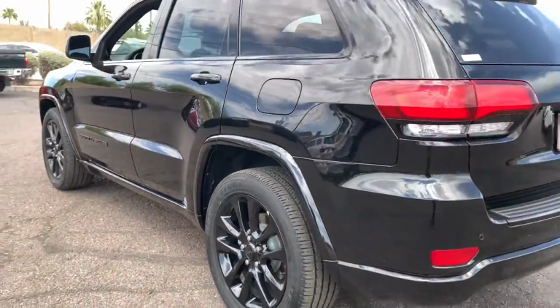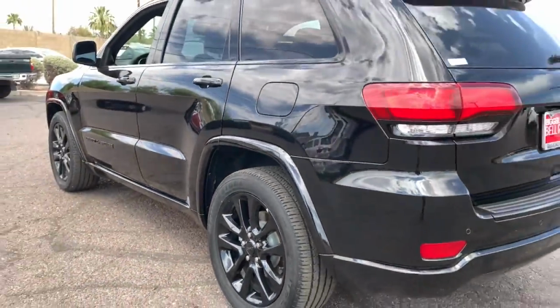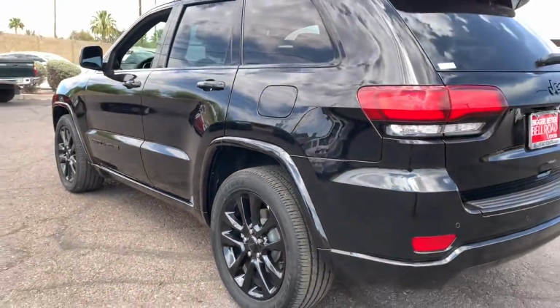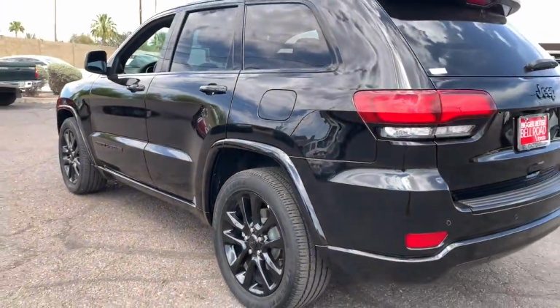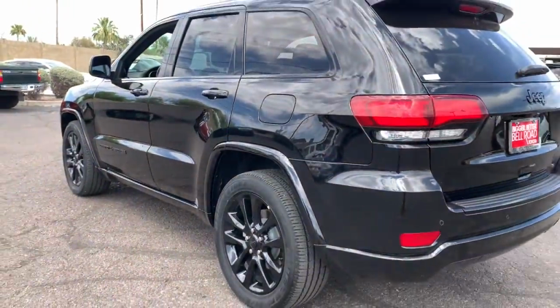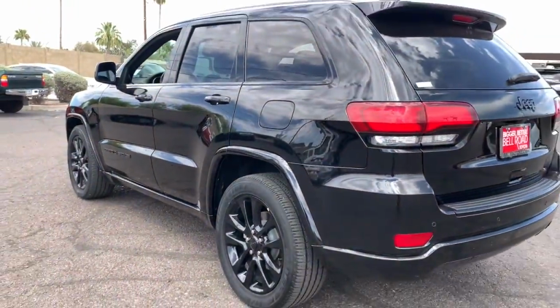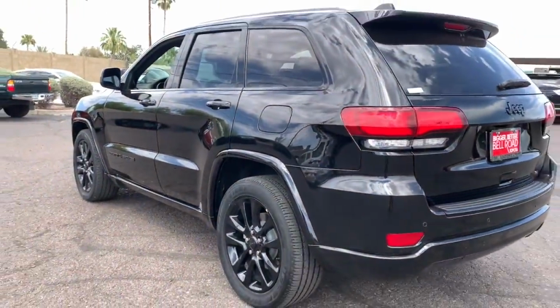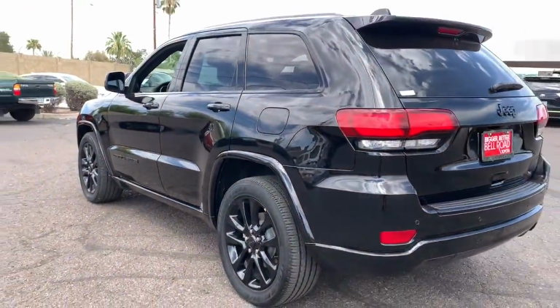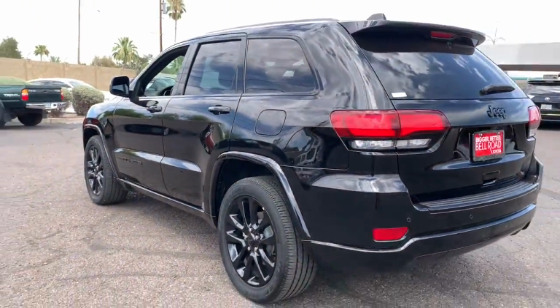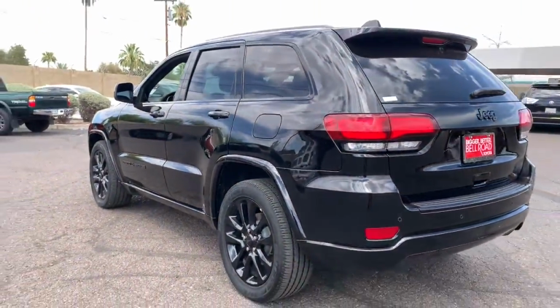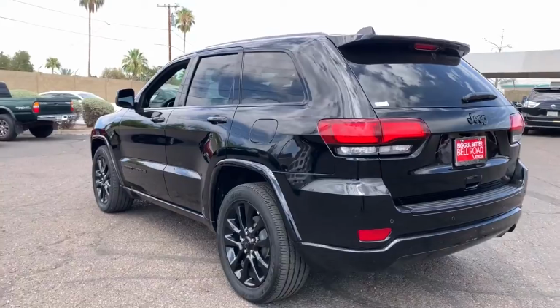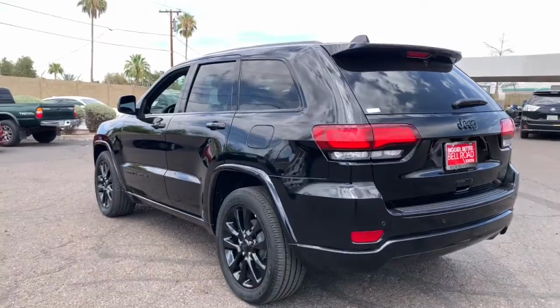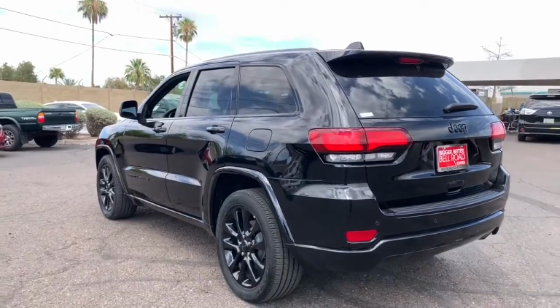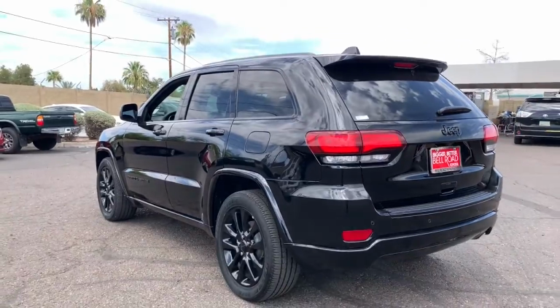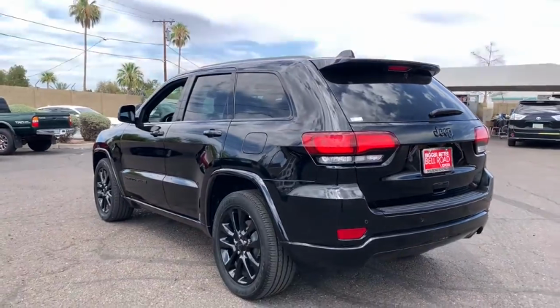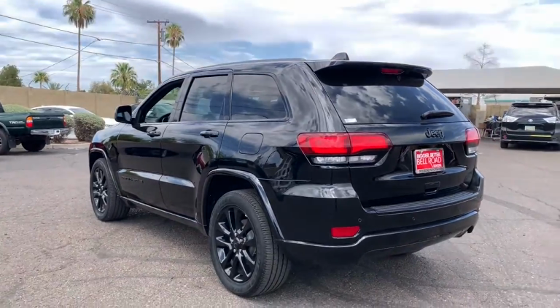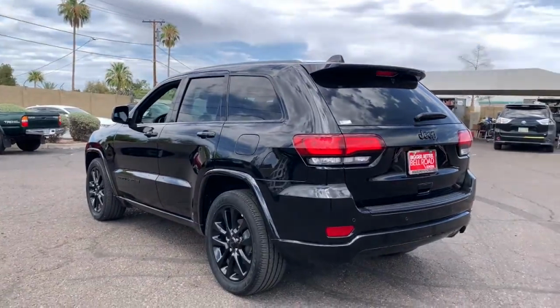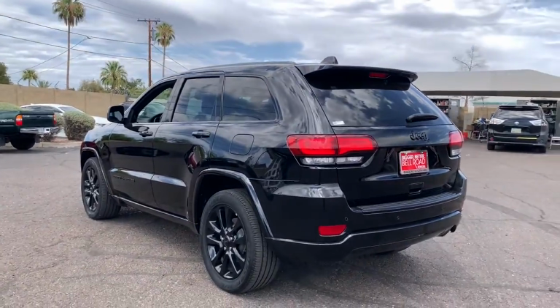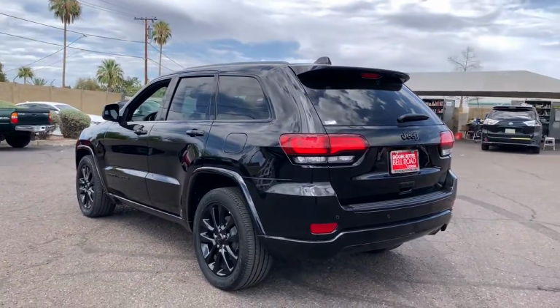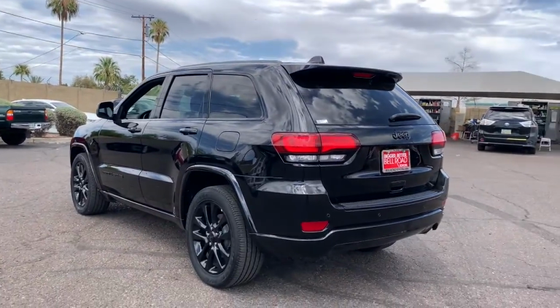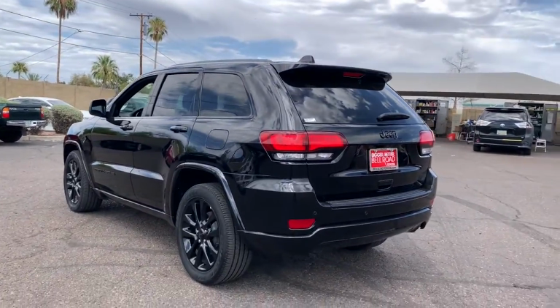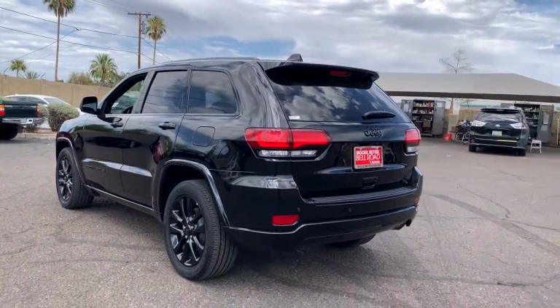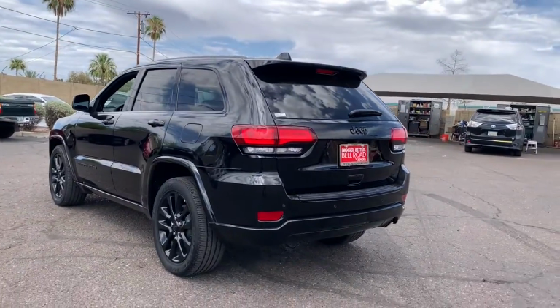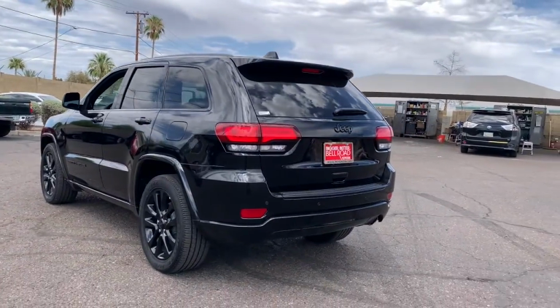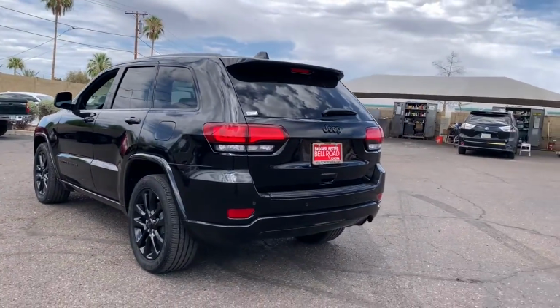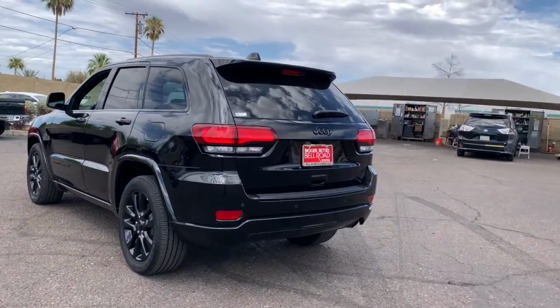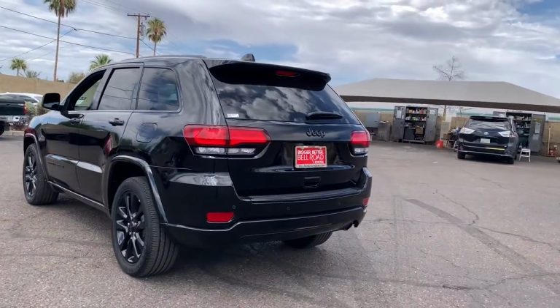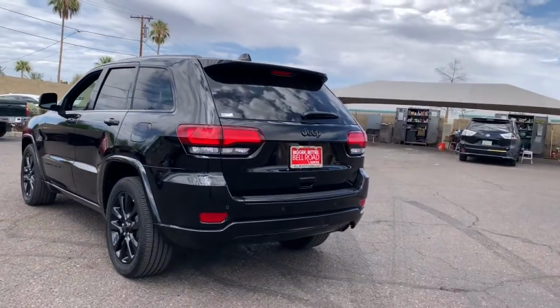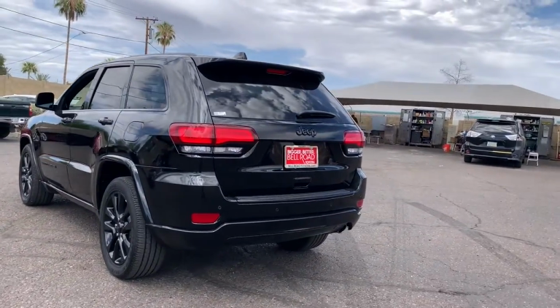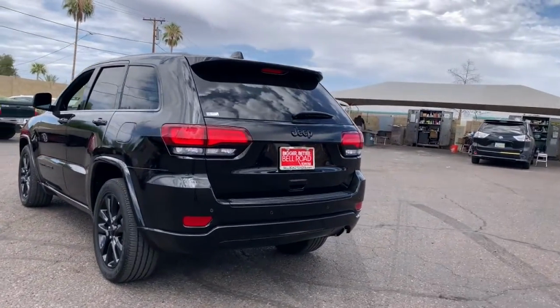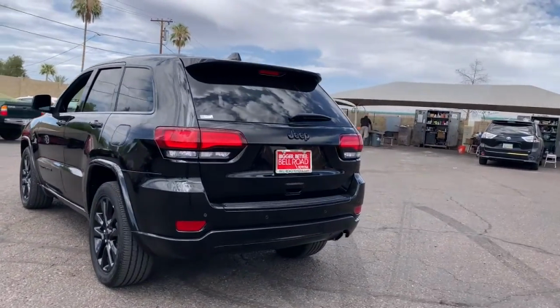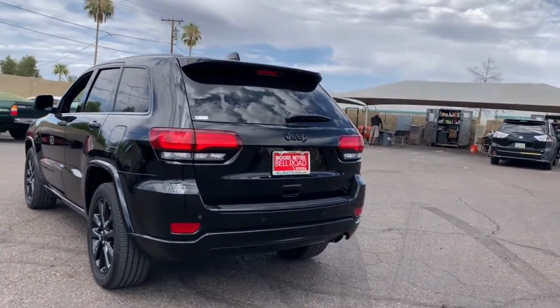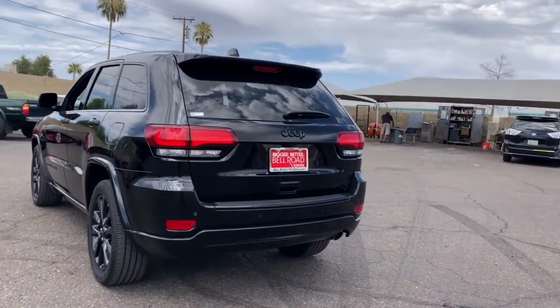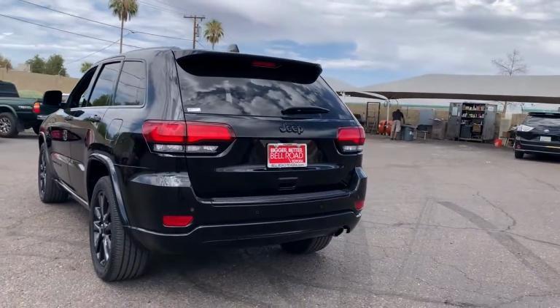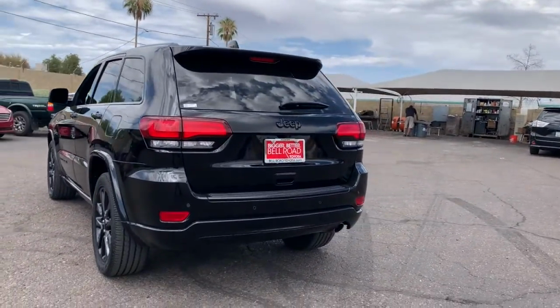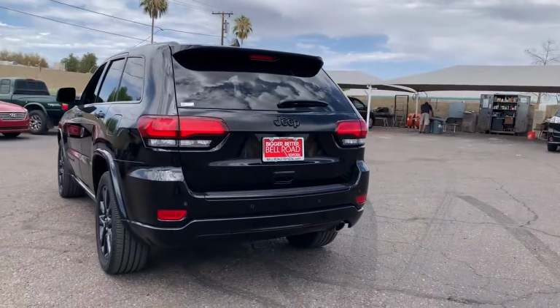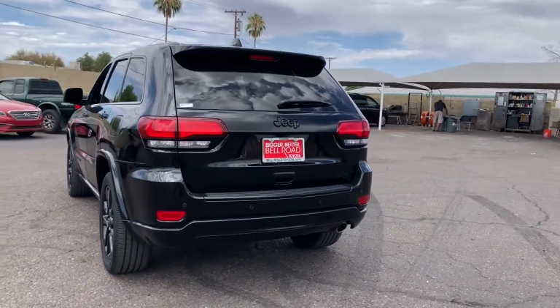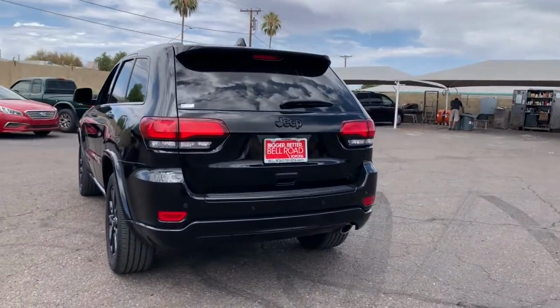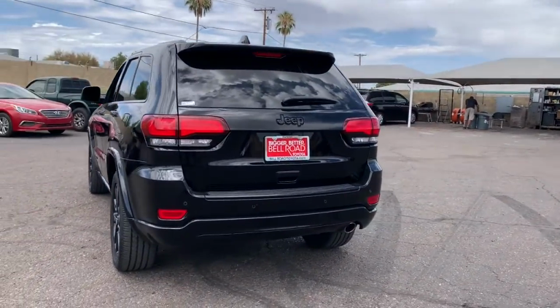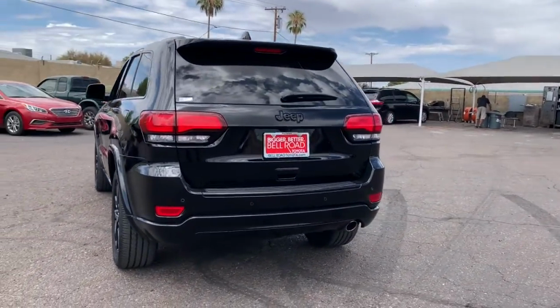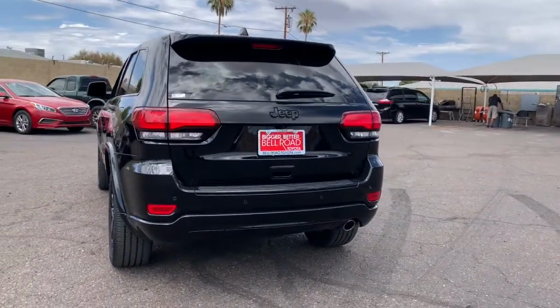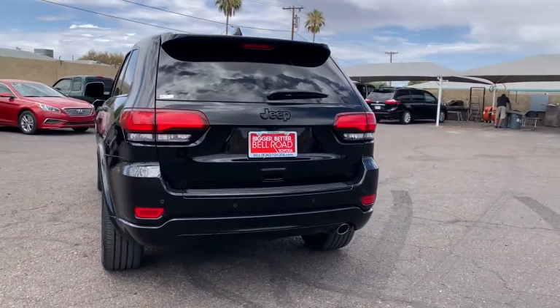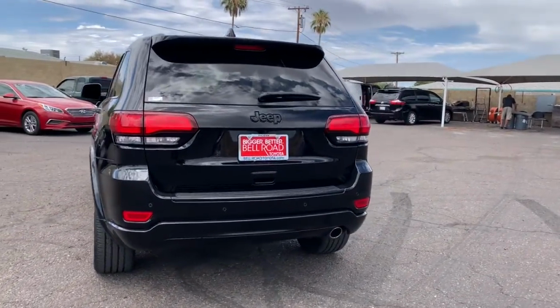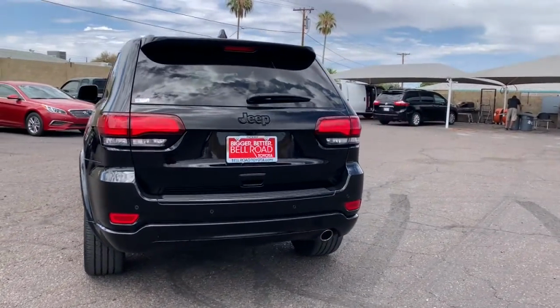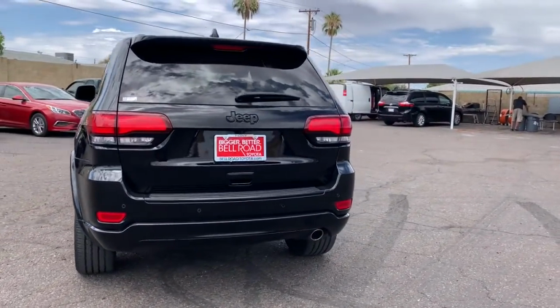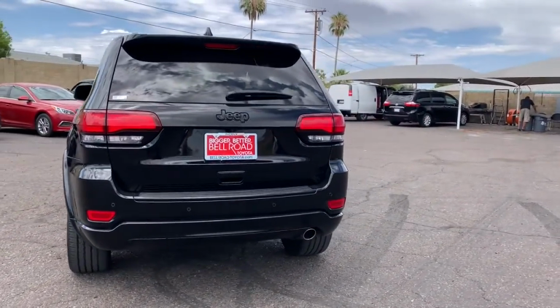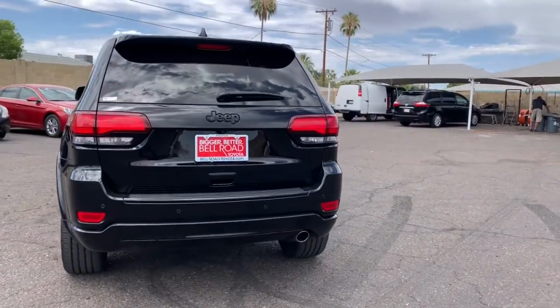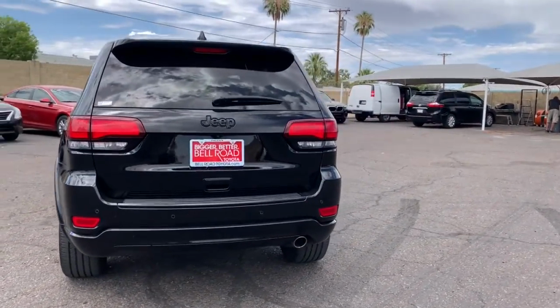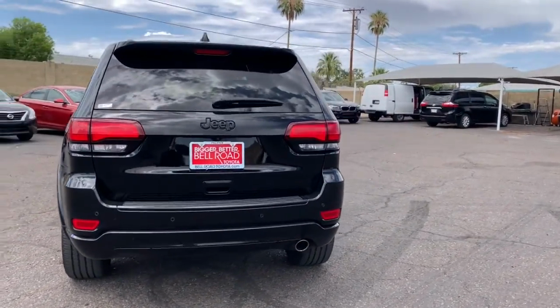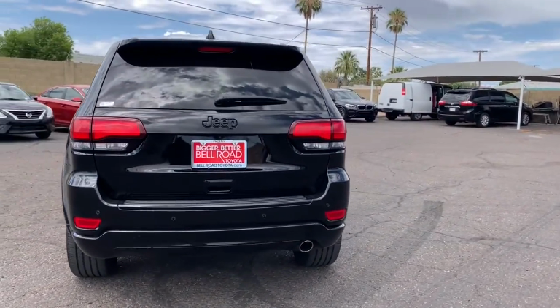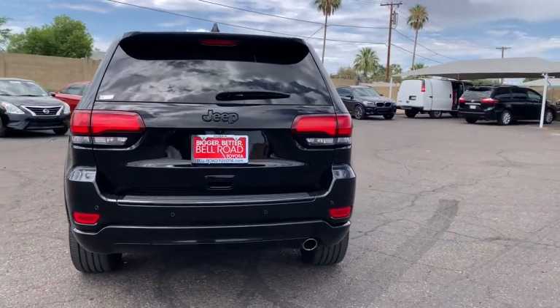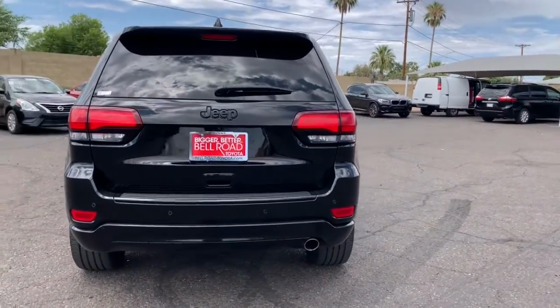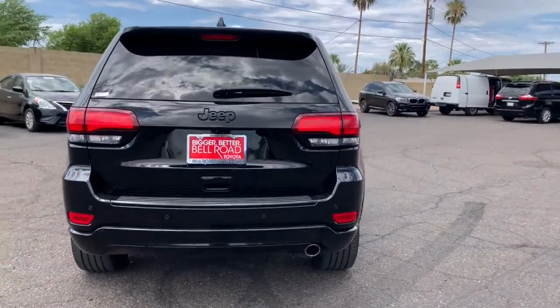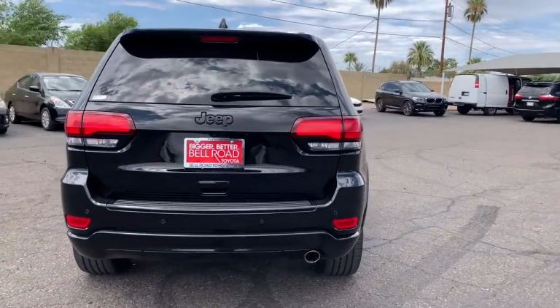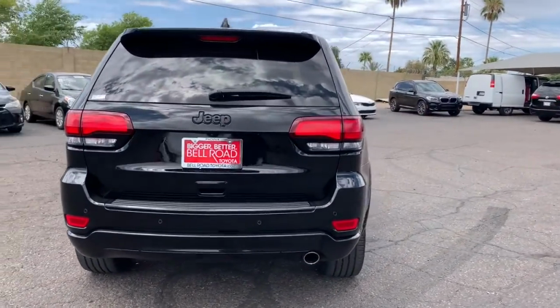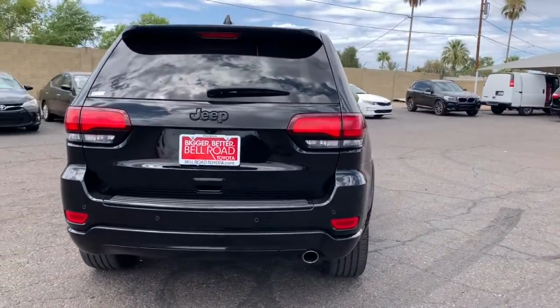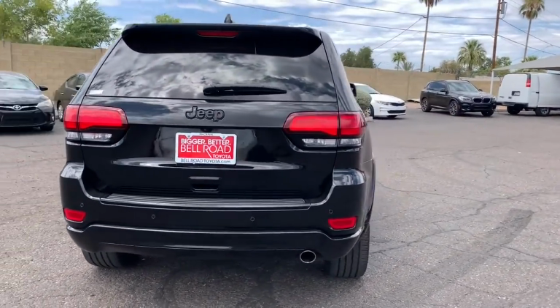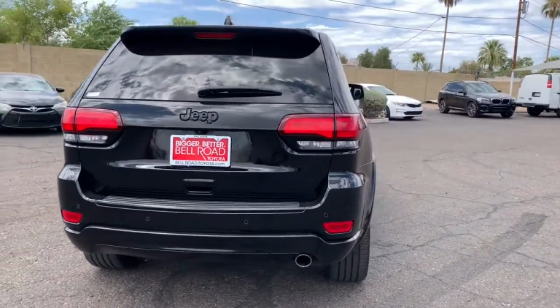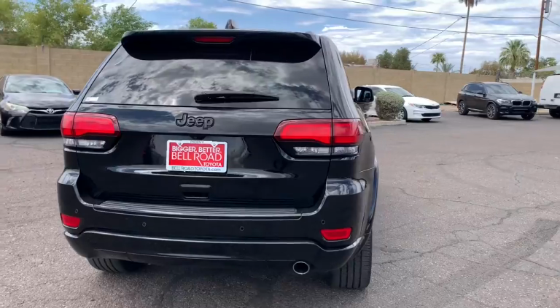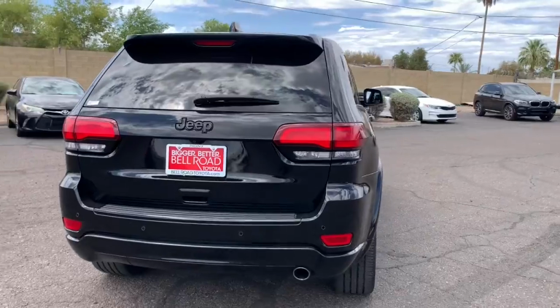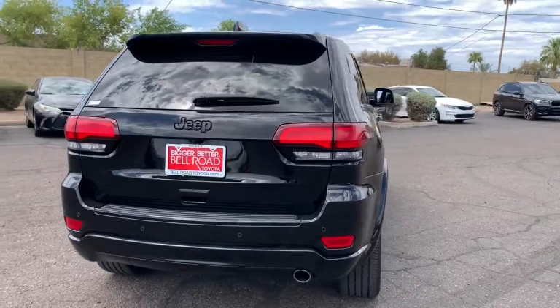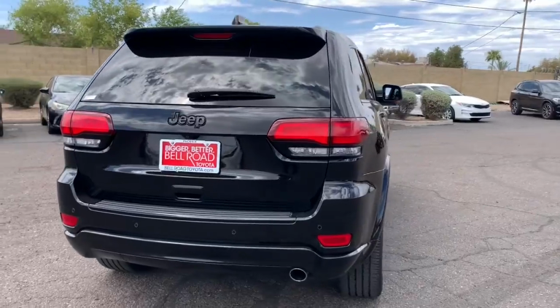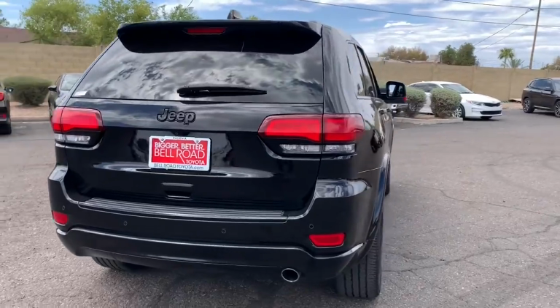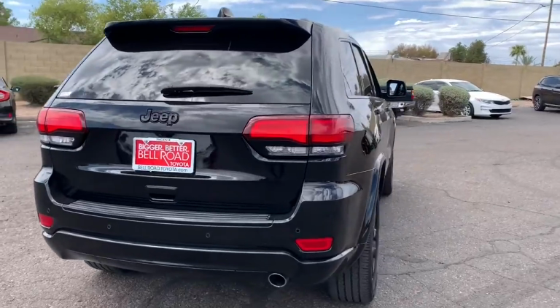The Jeep Grand Cherokee: the stylish all-terrain SUV that blends comfort, high performance, and rugged capability.